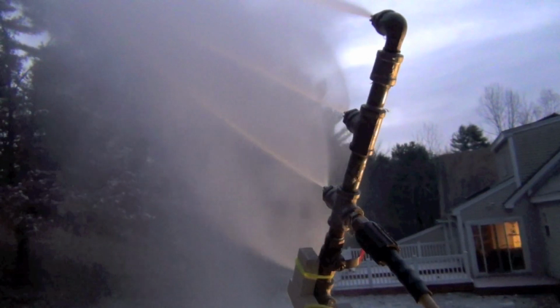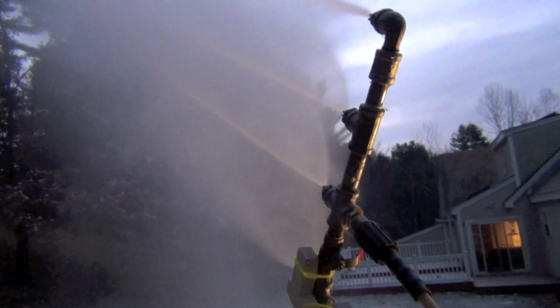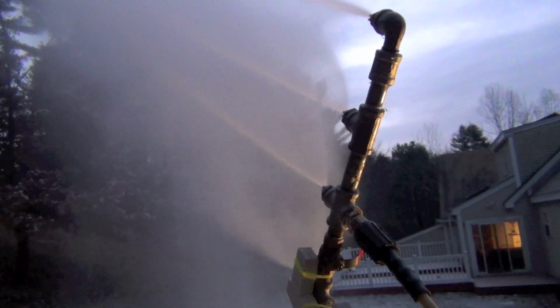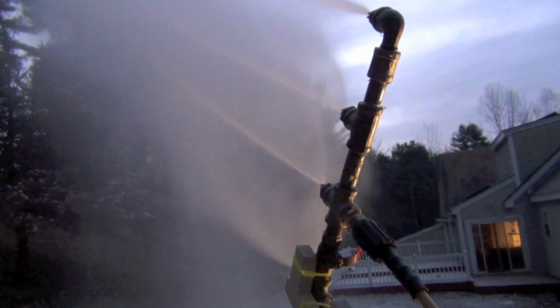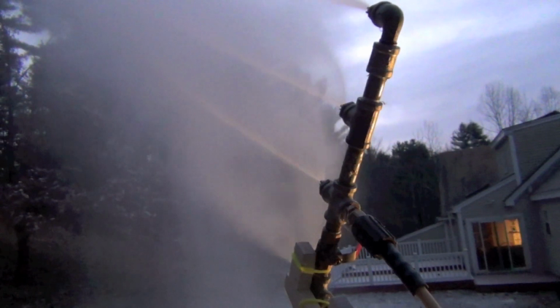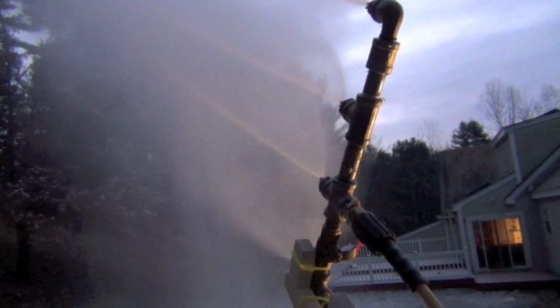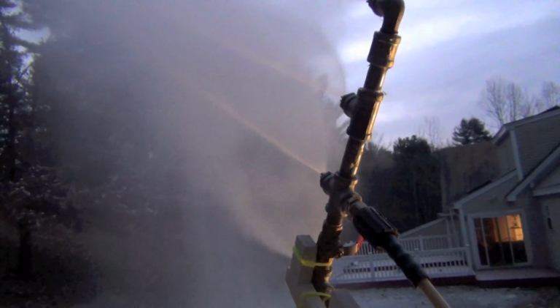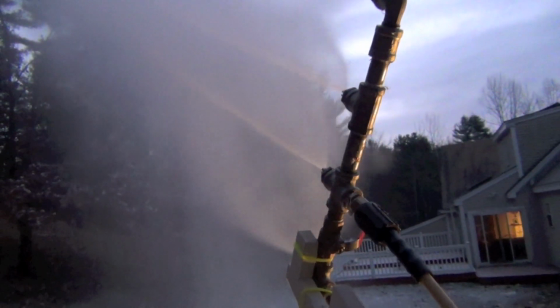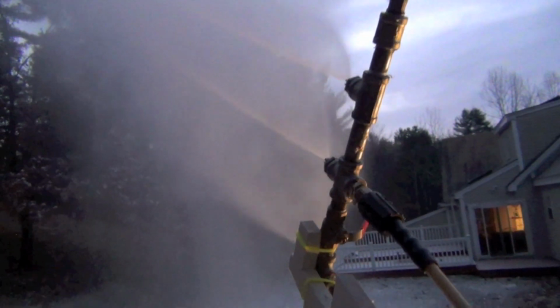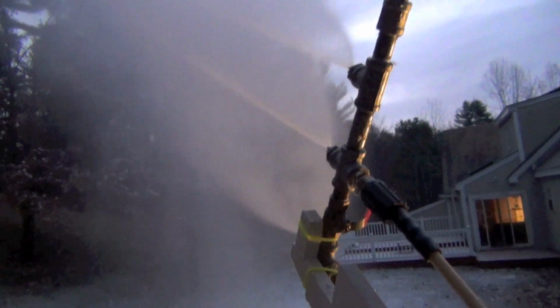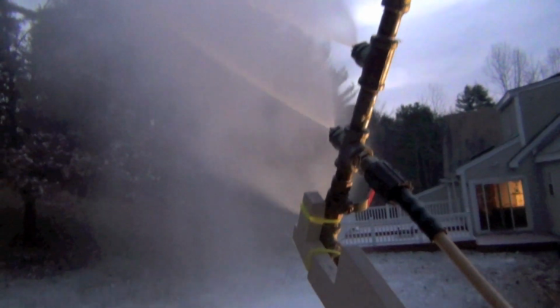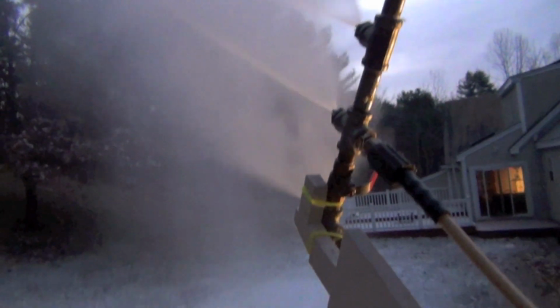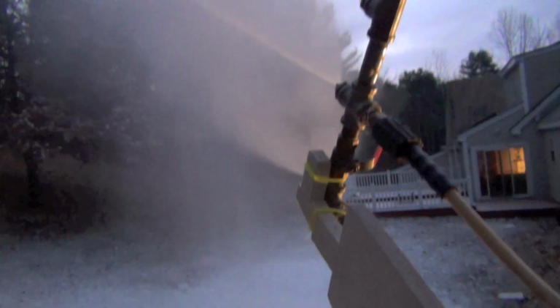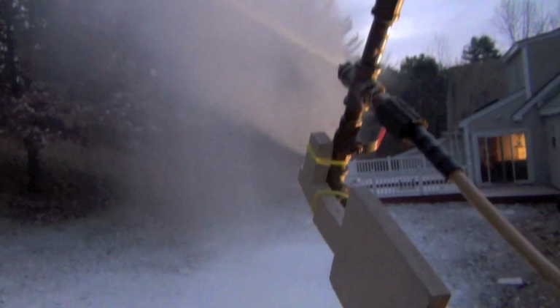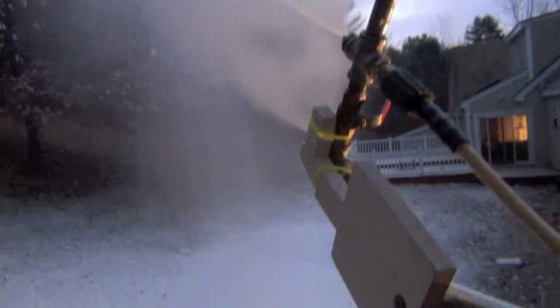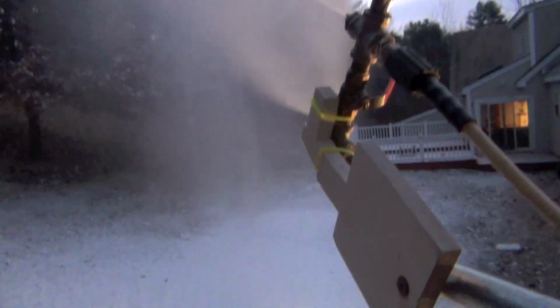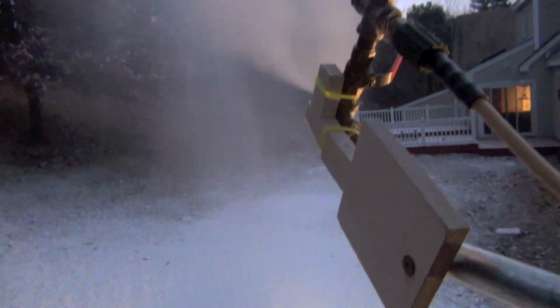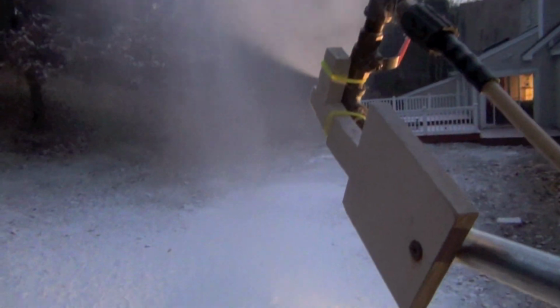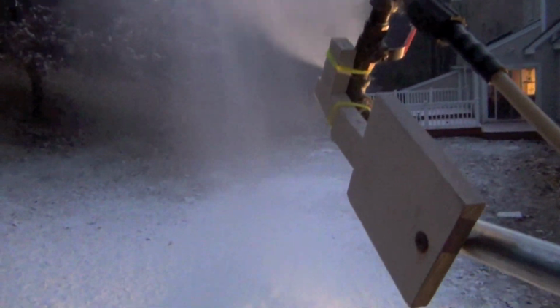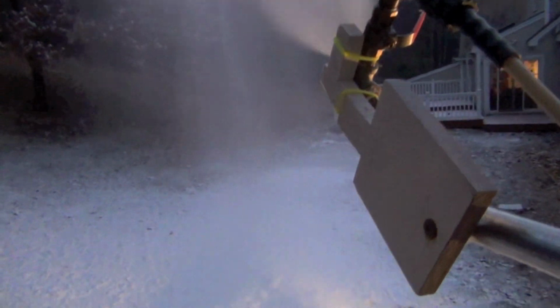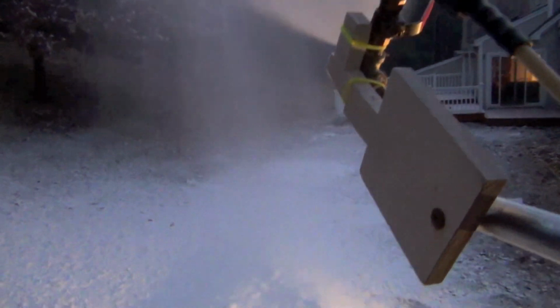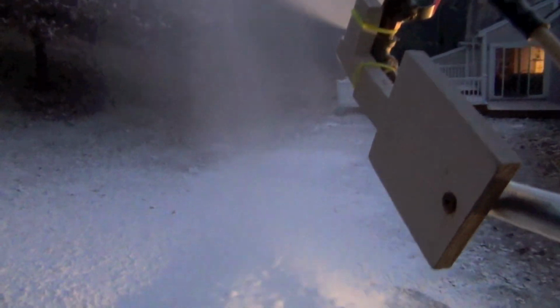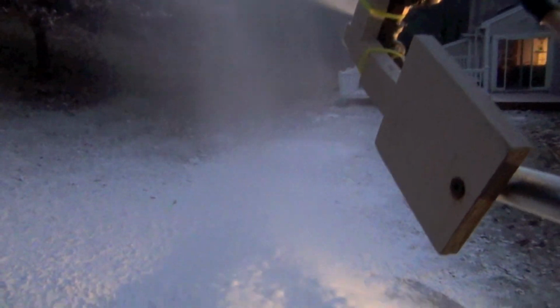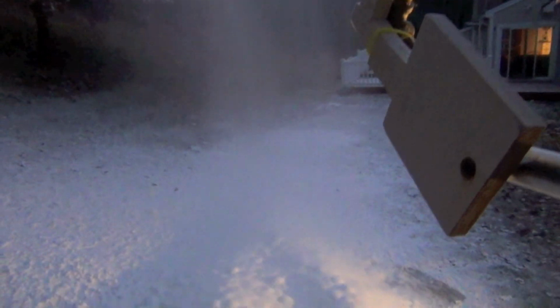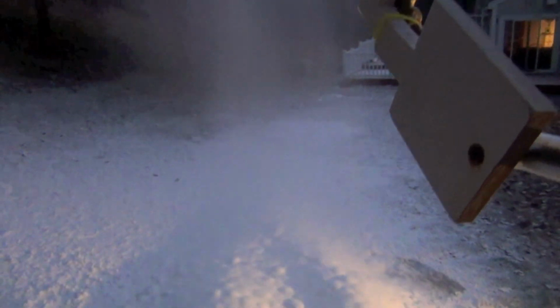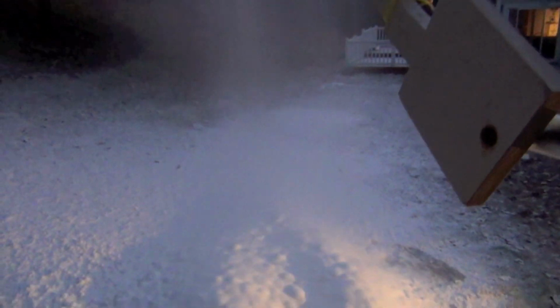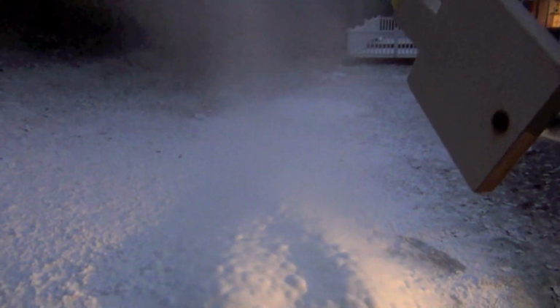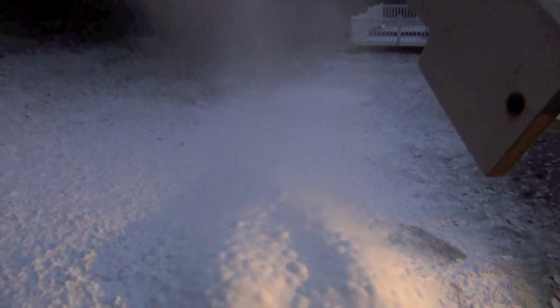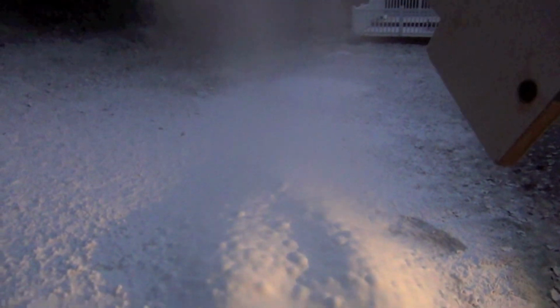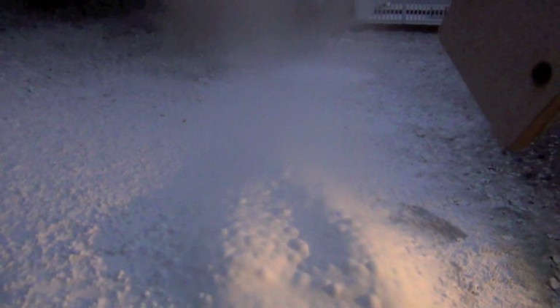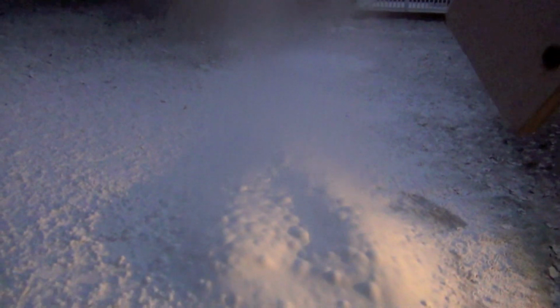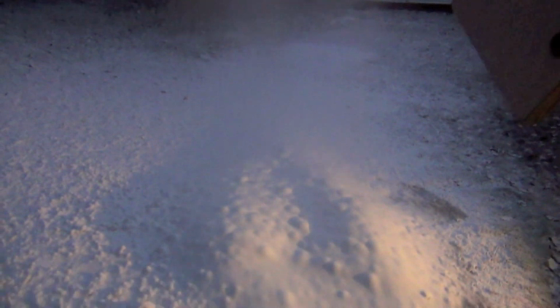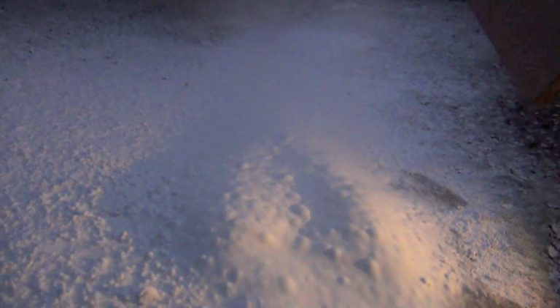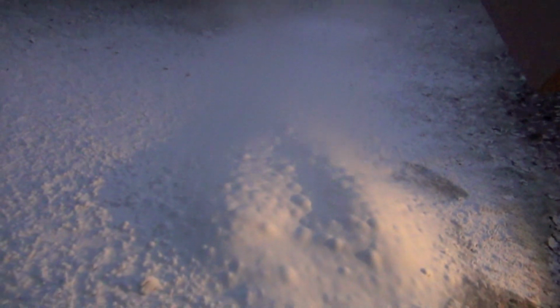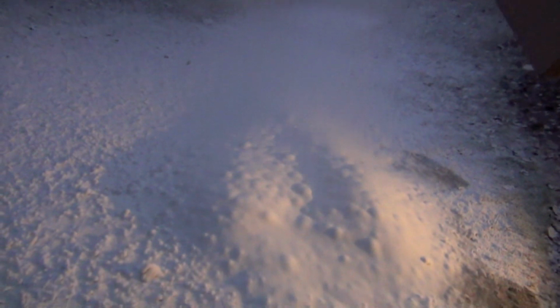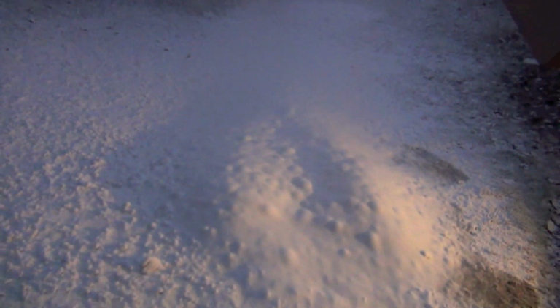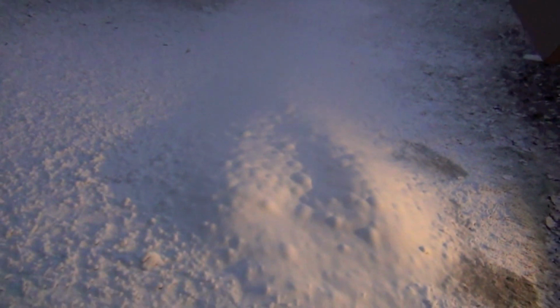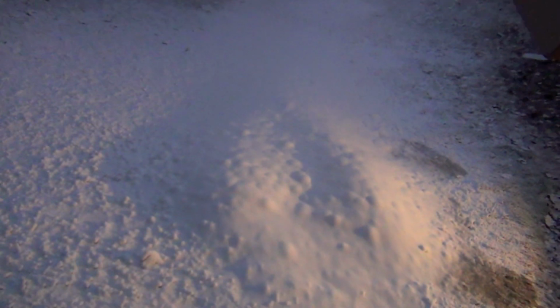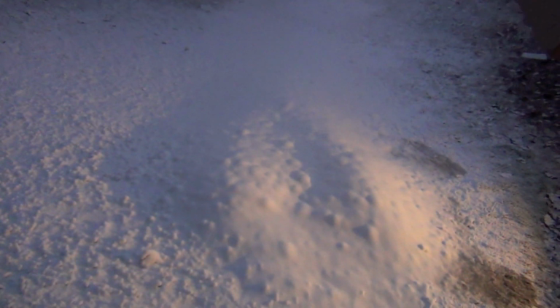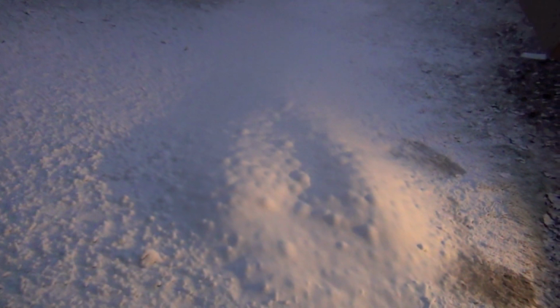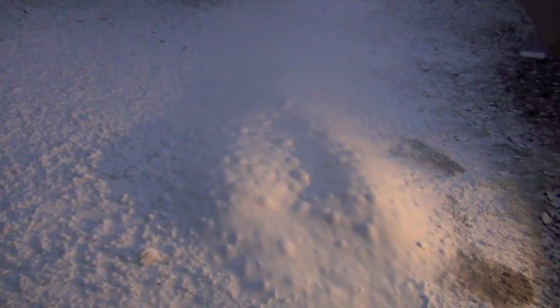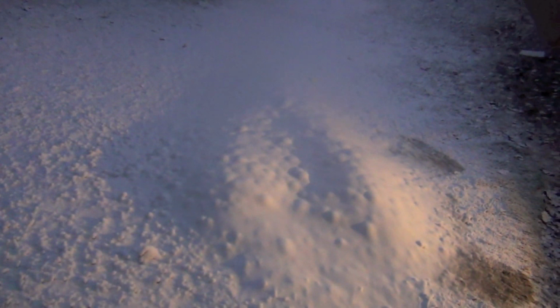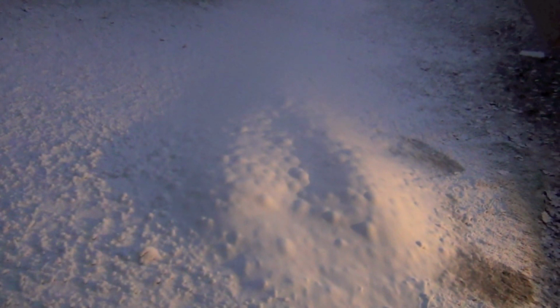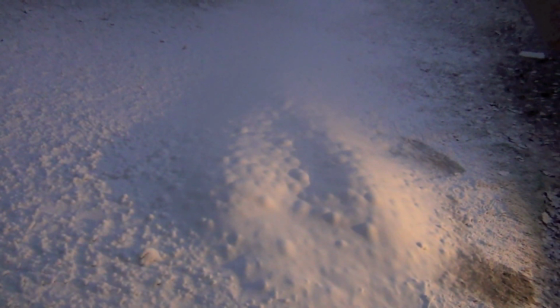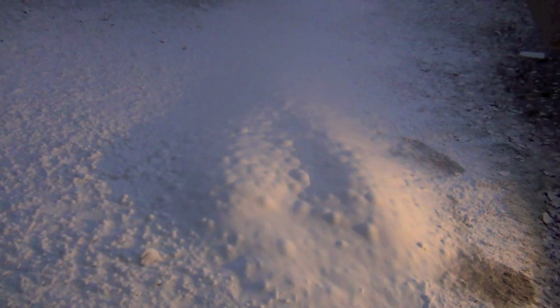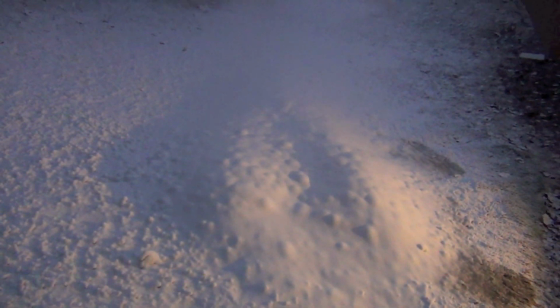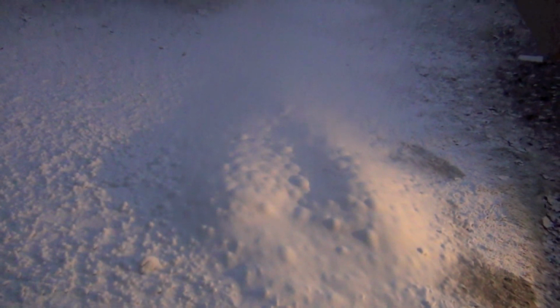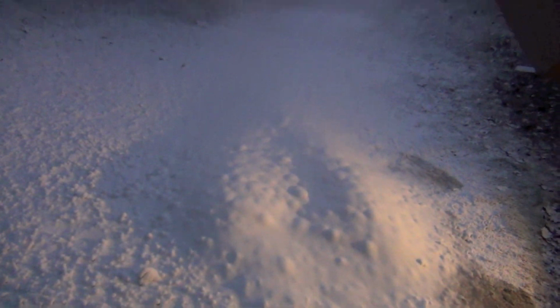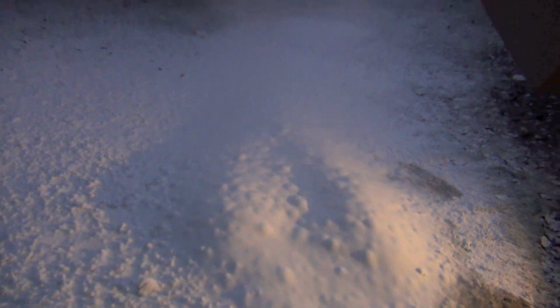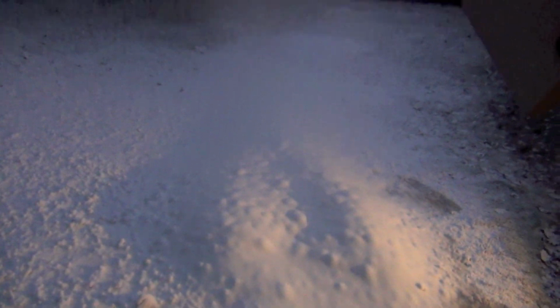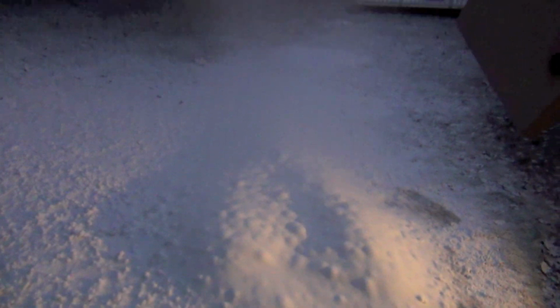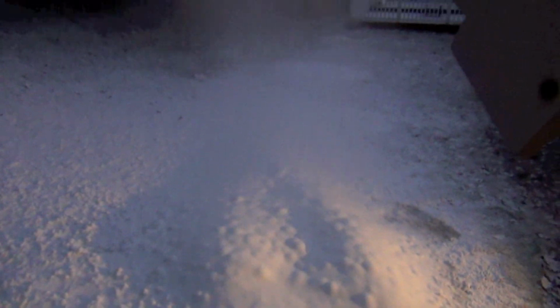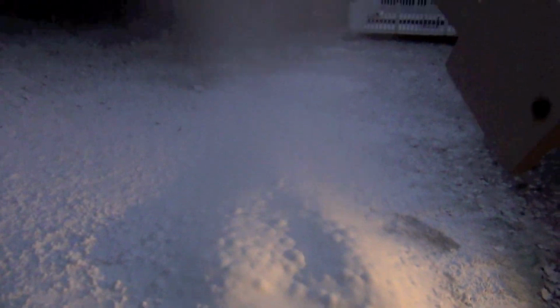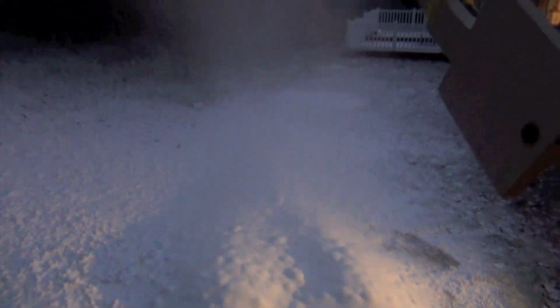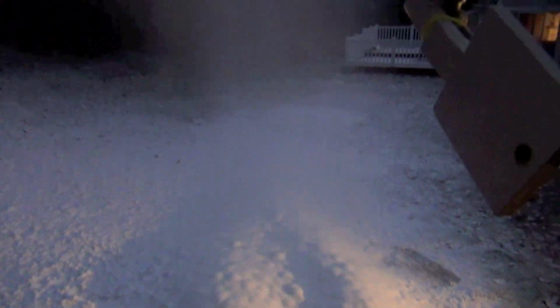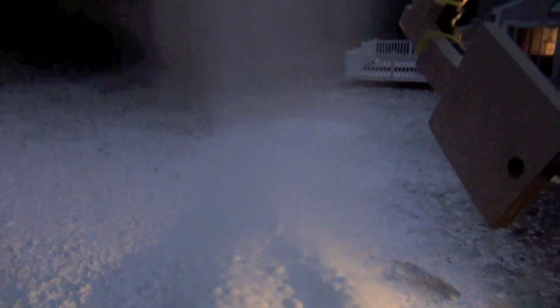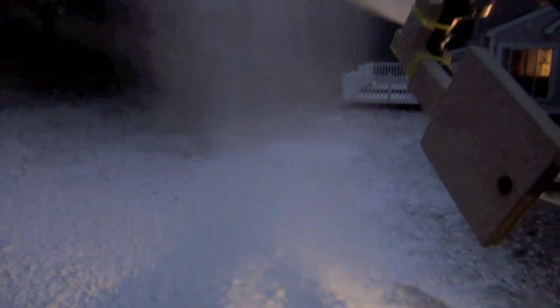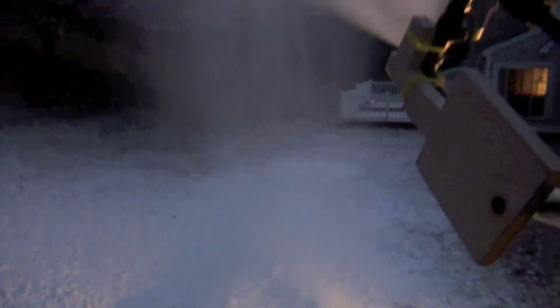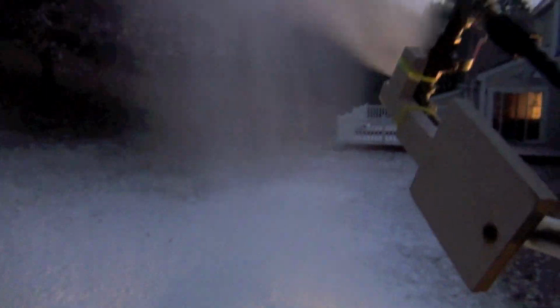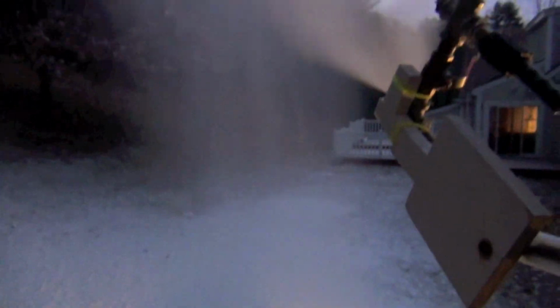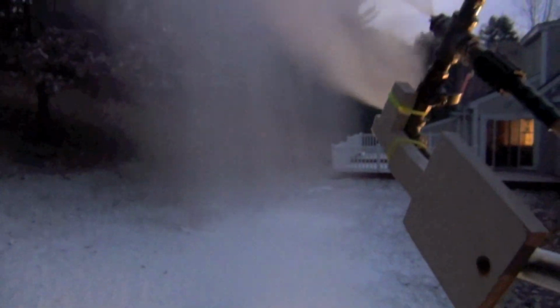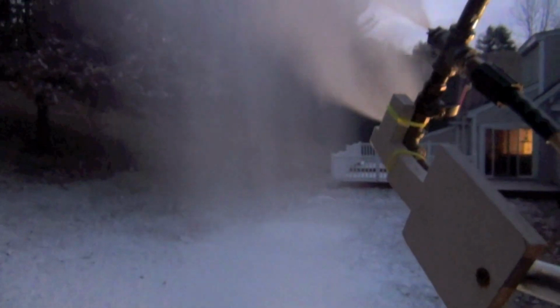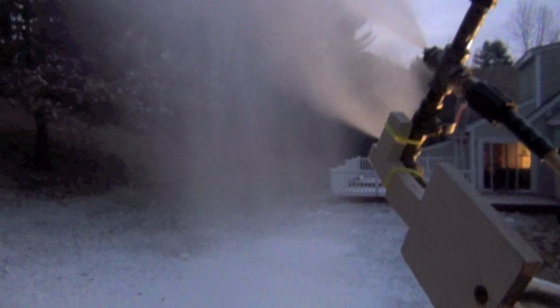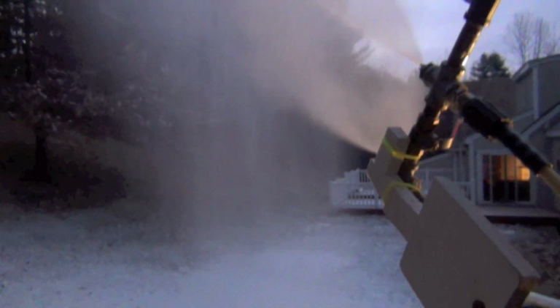This run was only two hours long, but as you can see, it made a pile that was about 12 inches deep at the deepest.